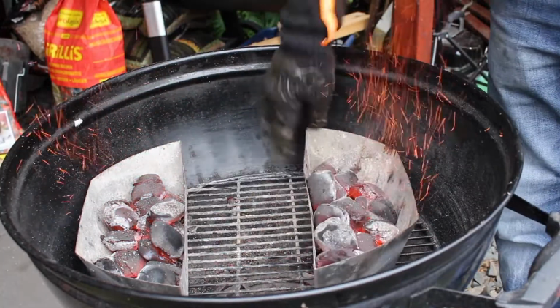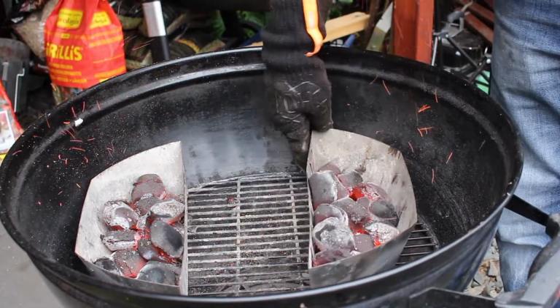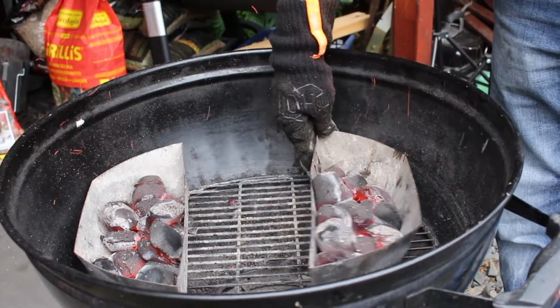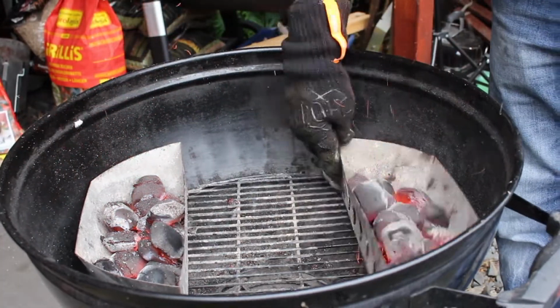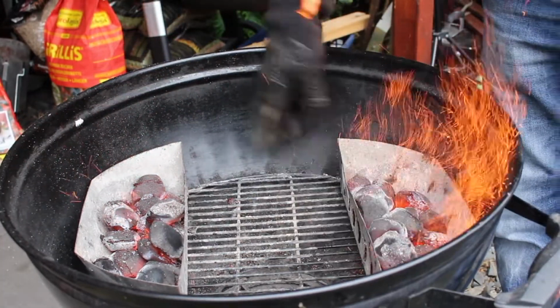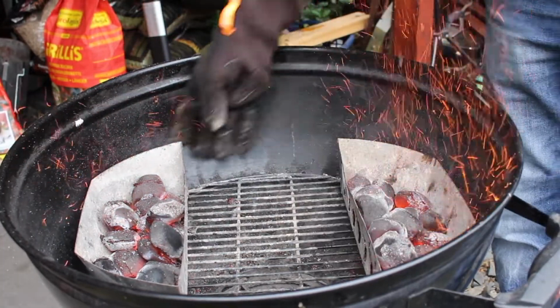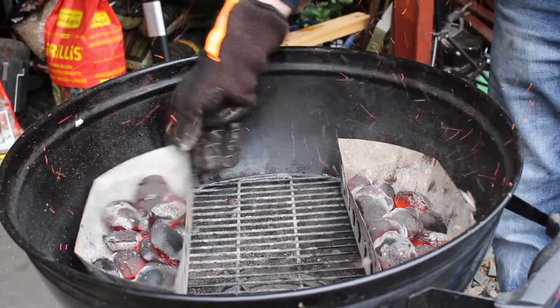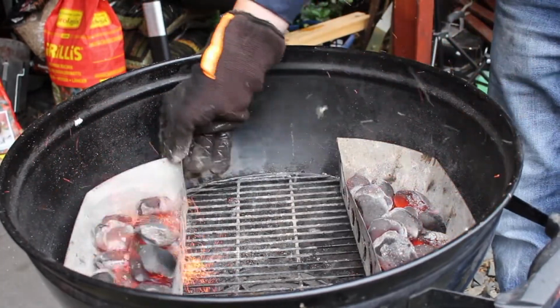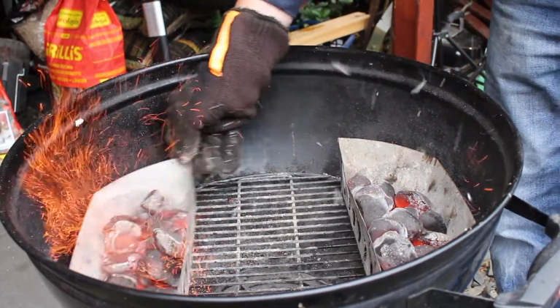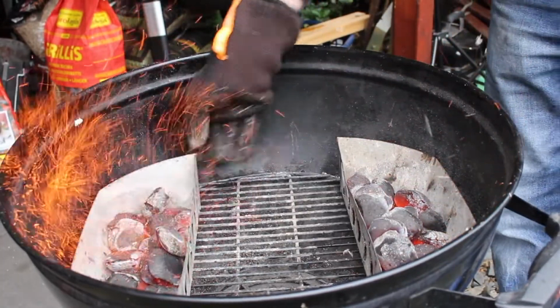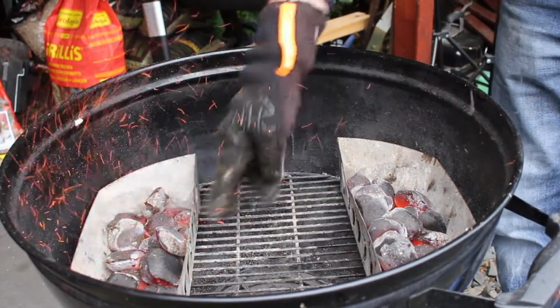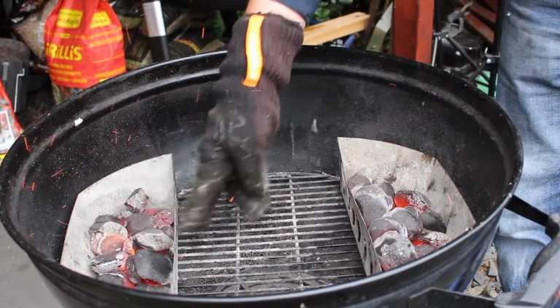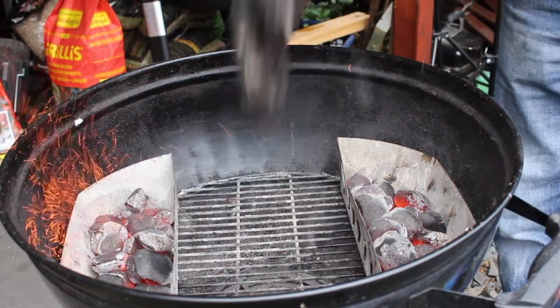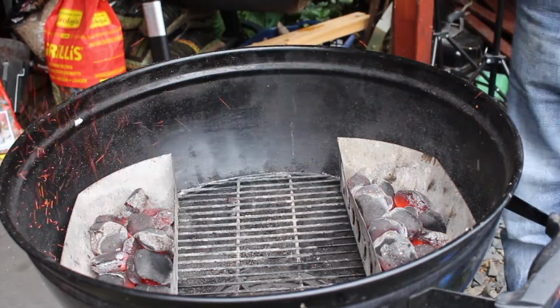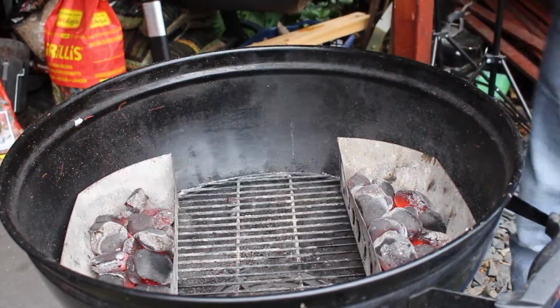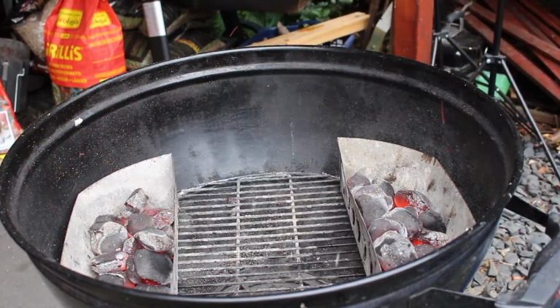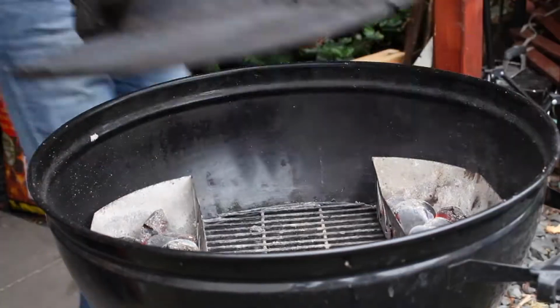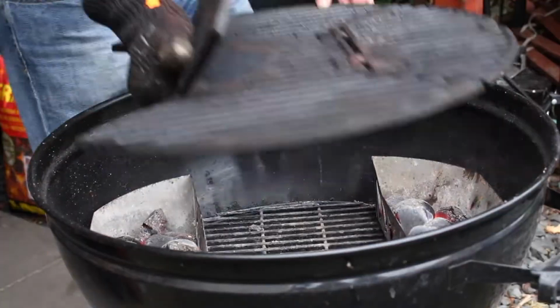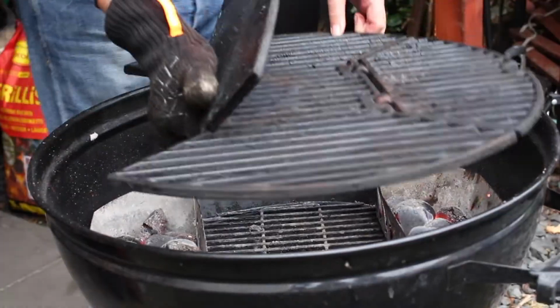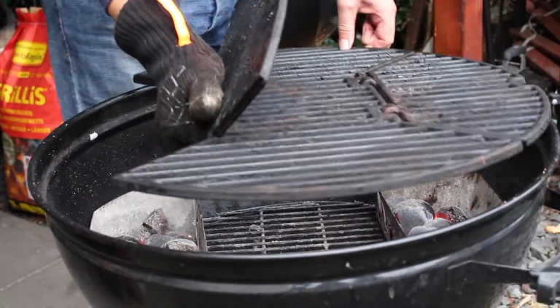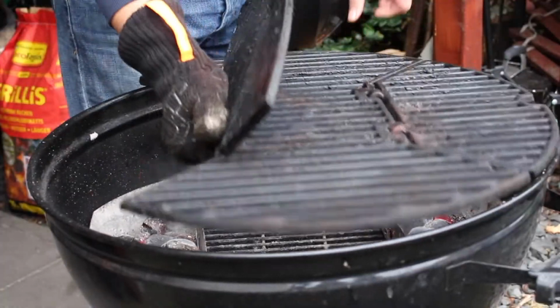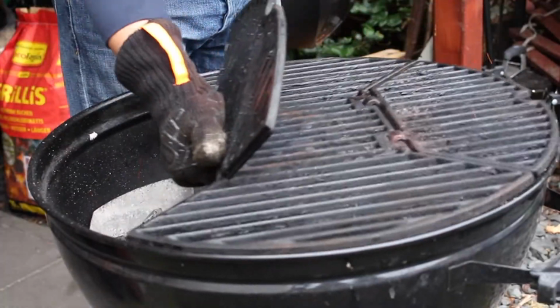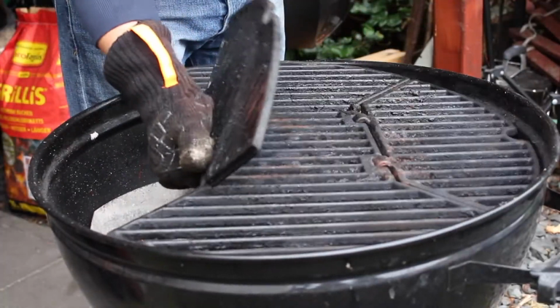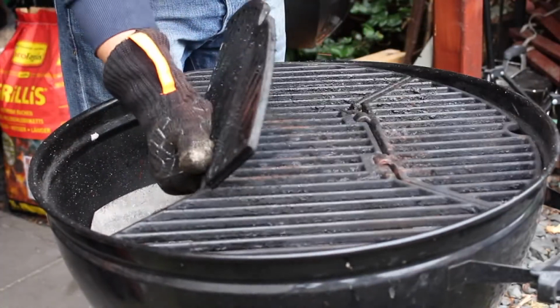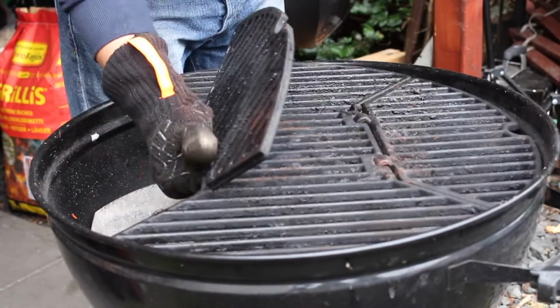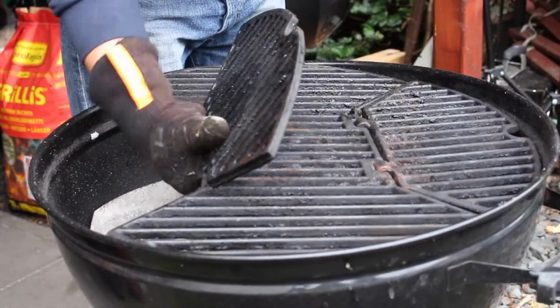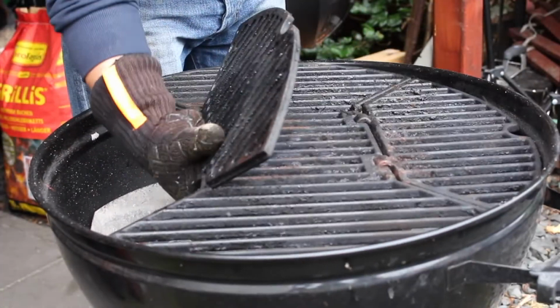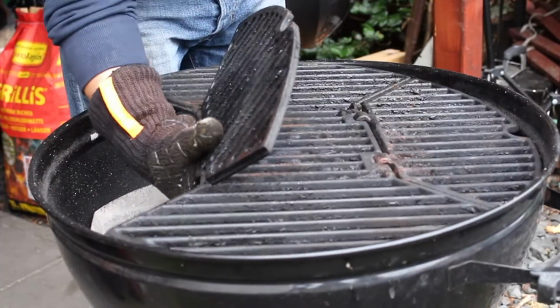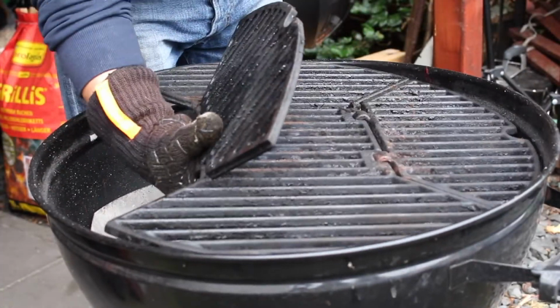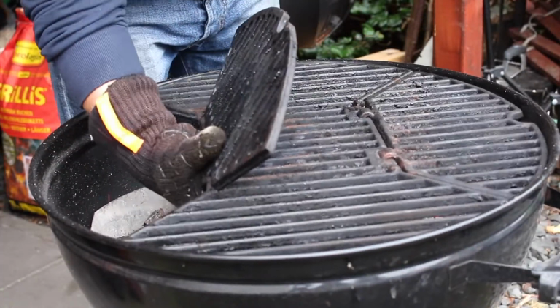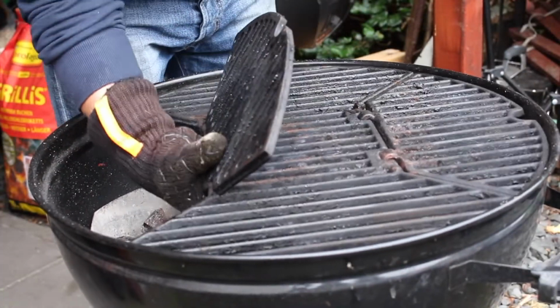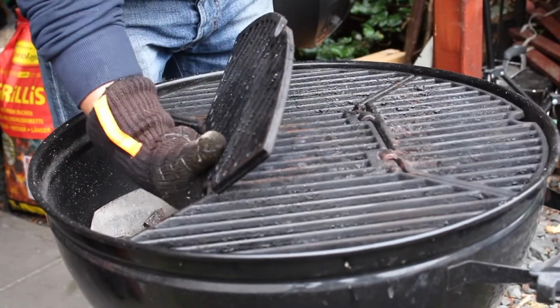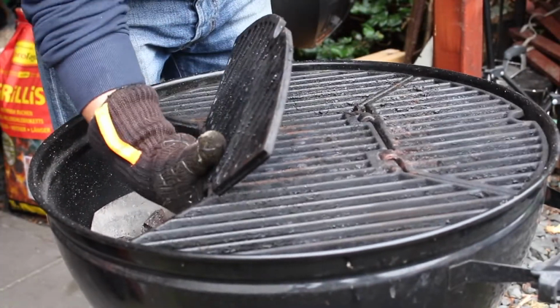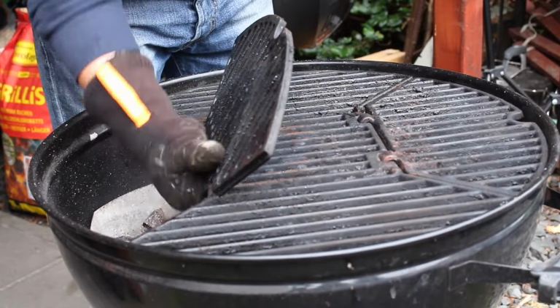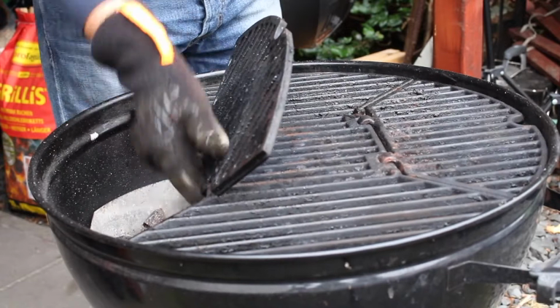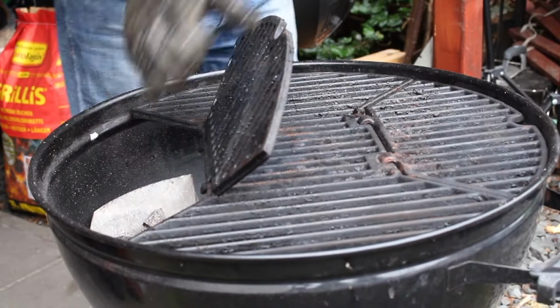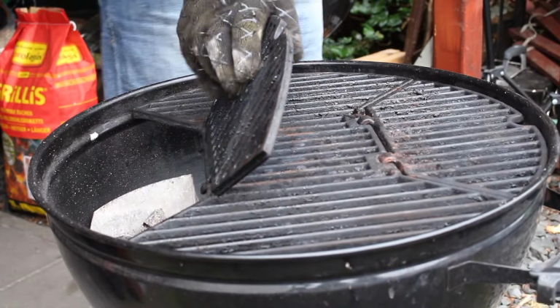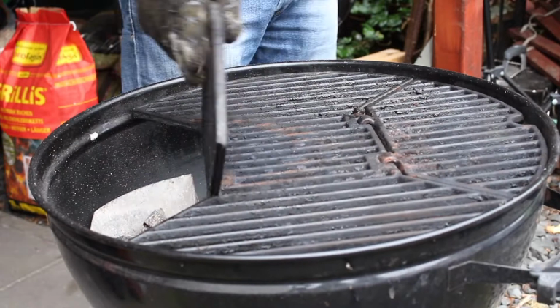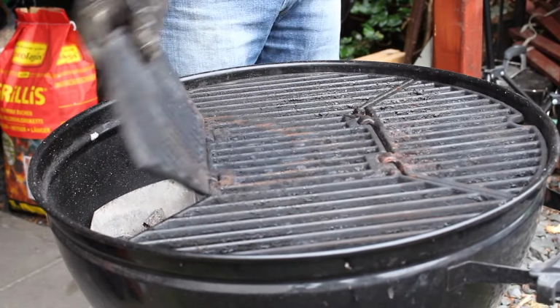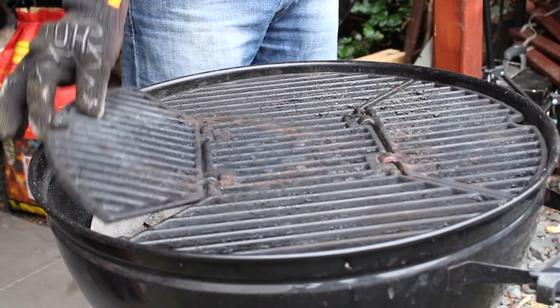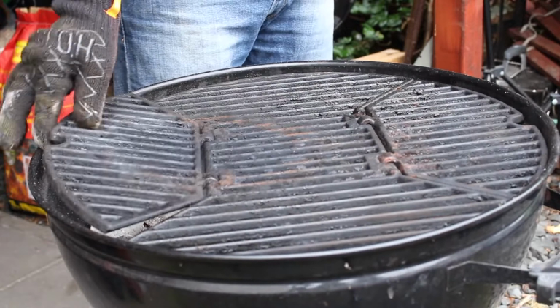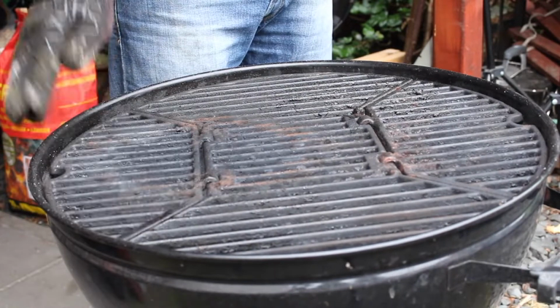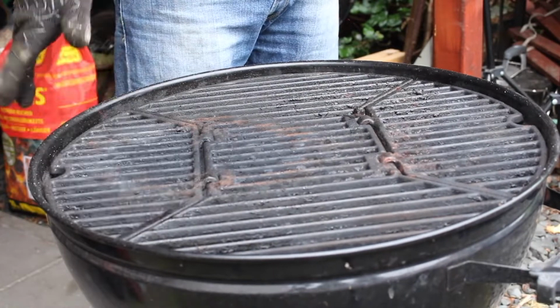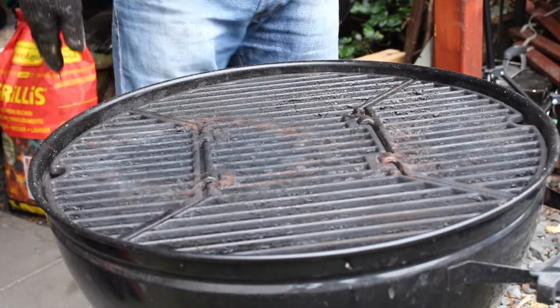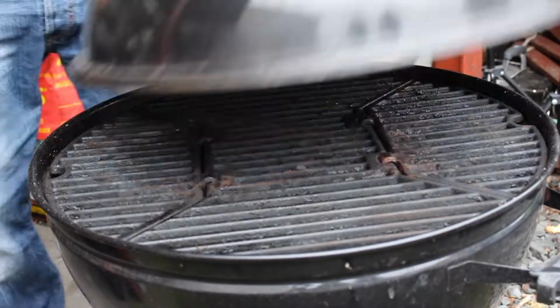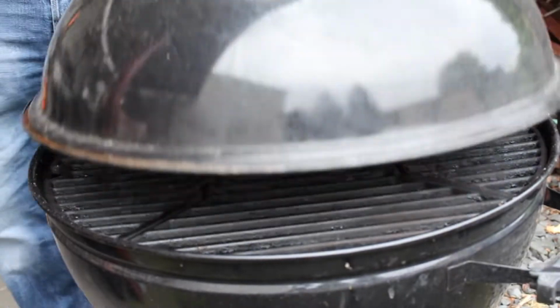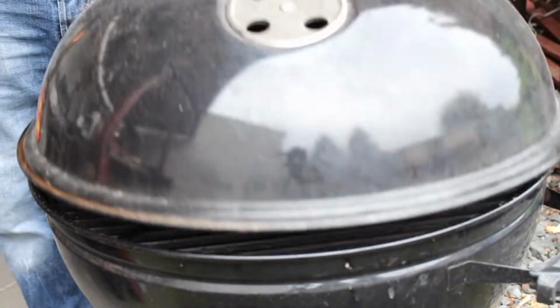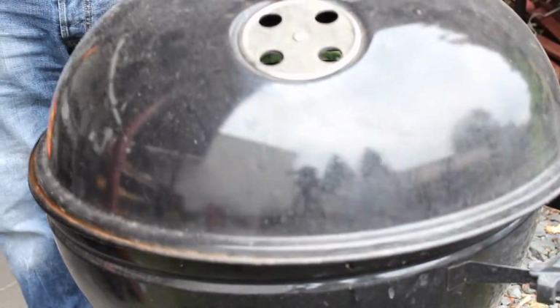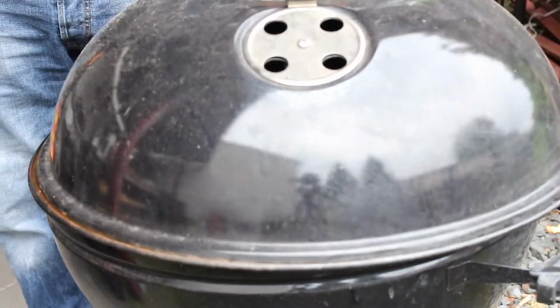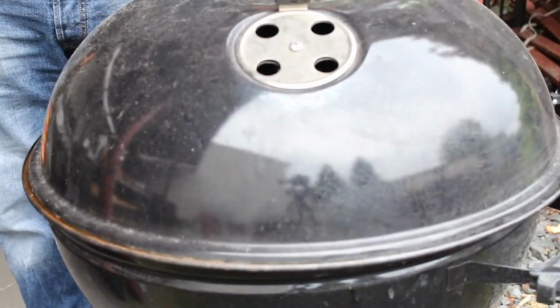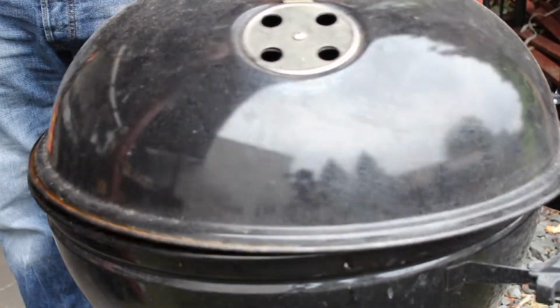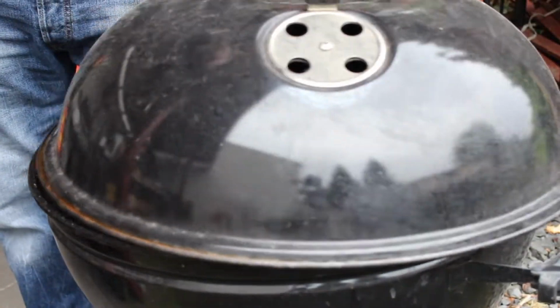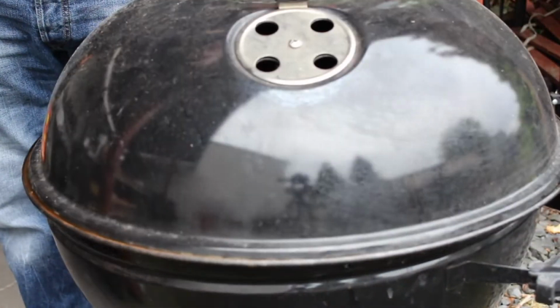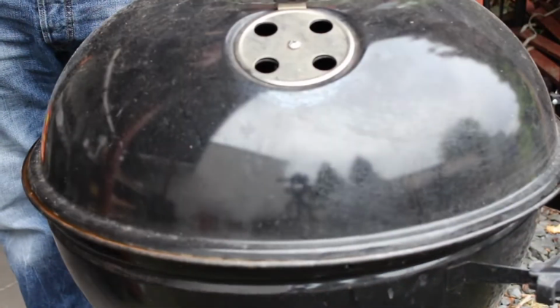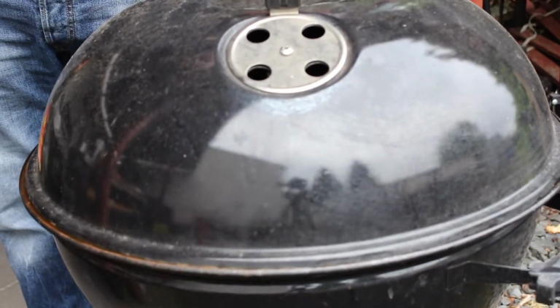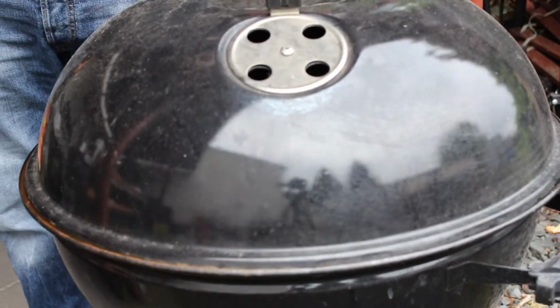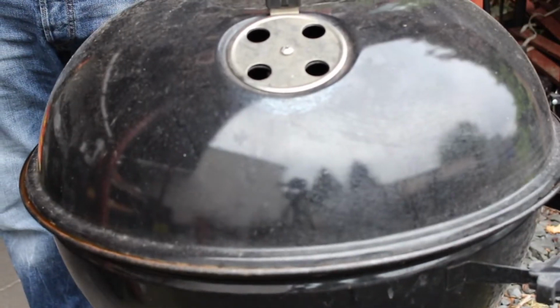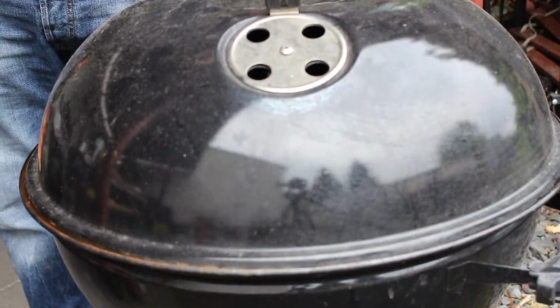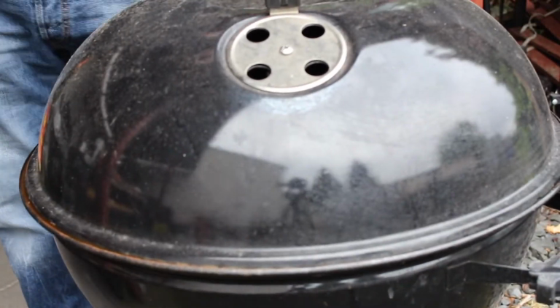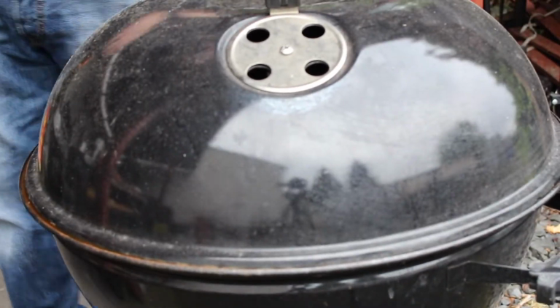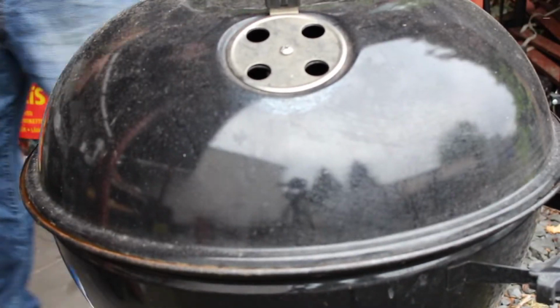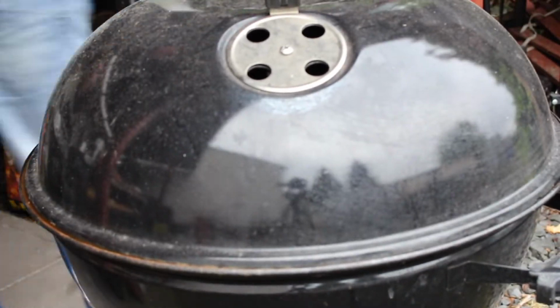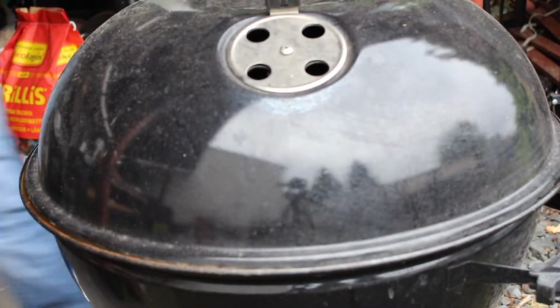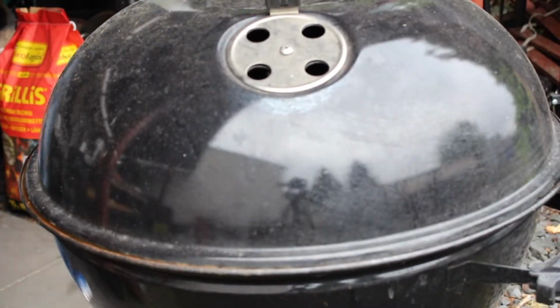First things first: the charcoal briquettes are ready. Put them into two baskets, set one basket on the left side and one on the right side, set on the grill grates, let the grill grates heat up, and clean them.